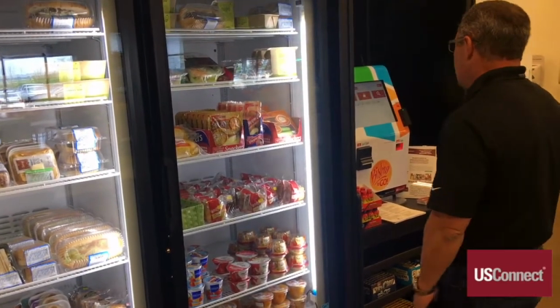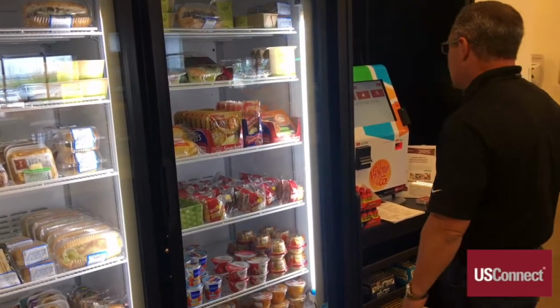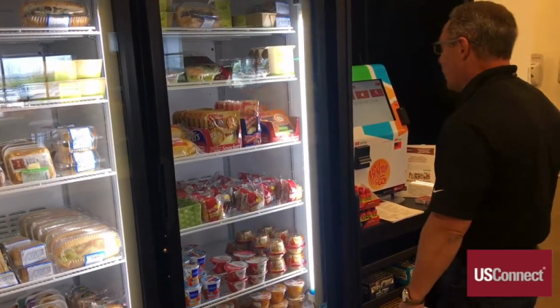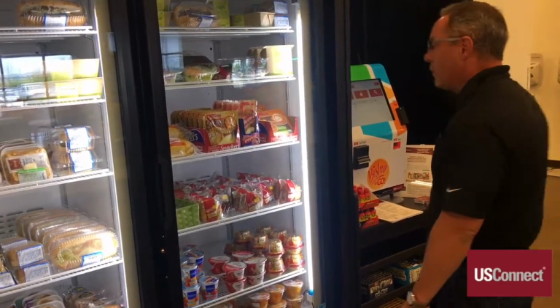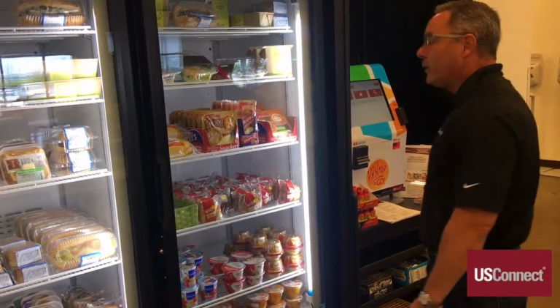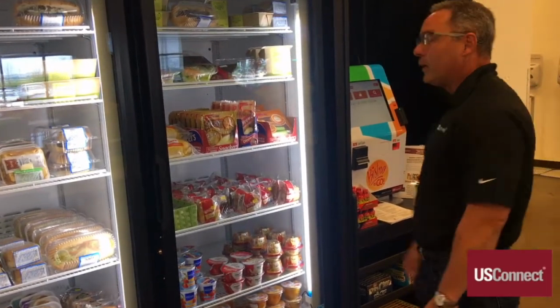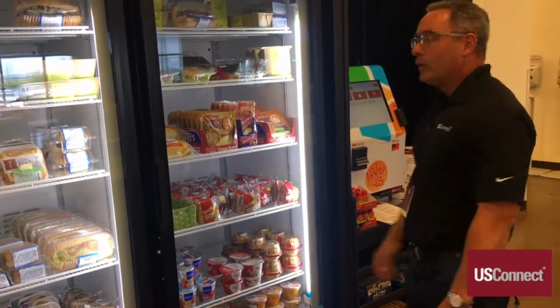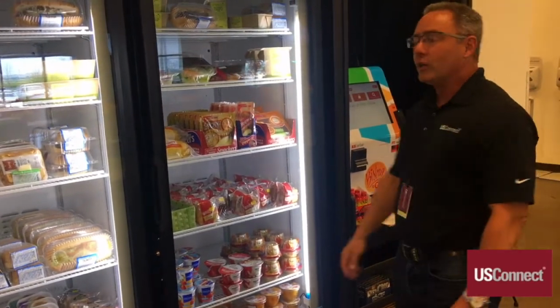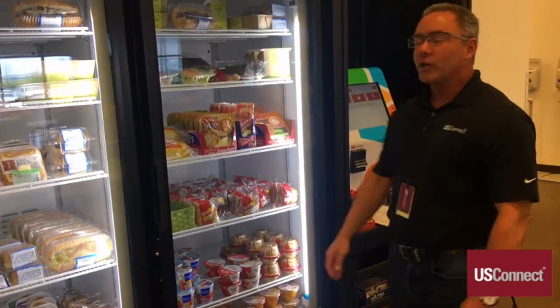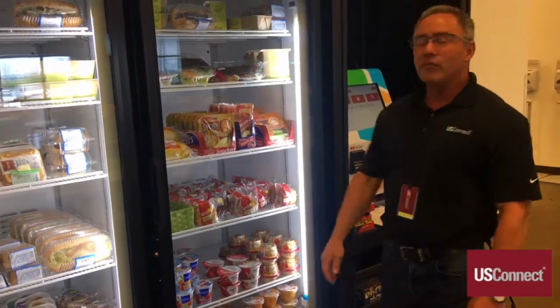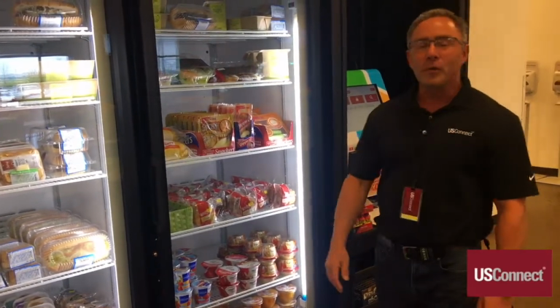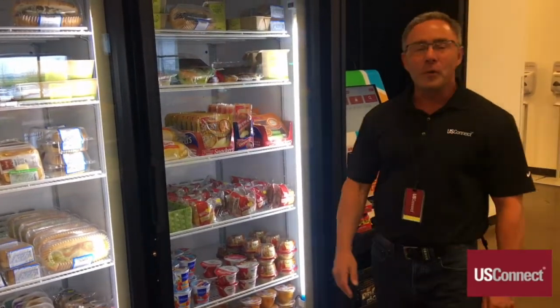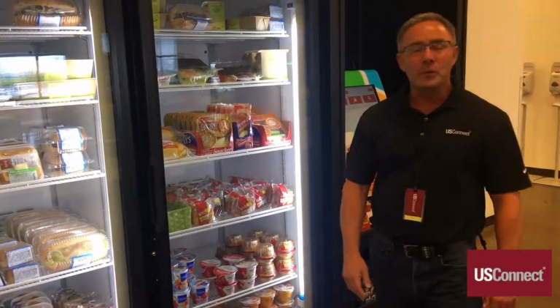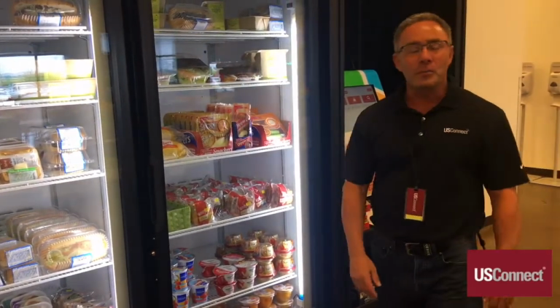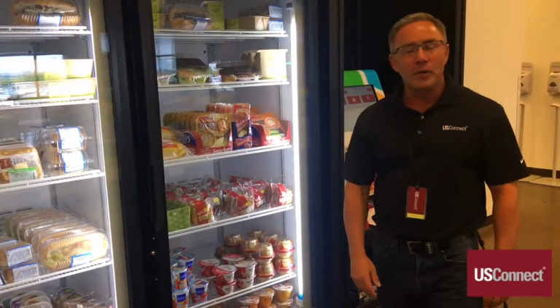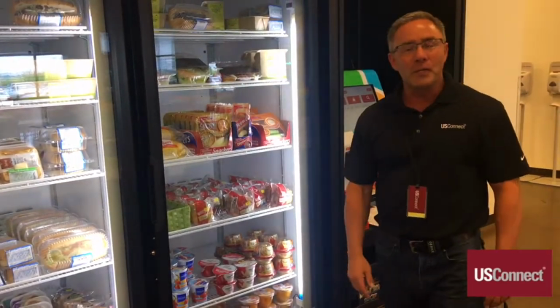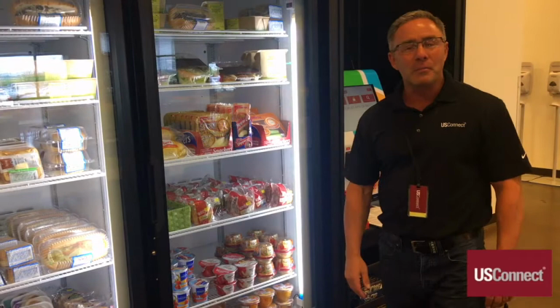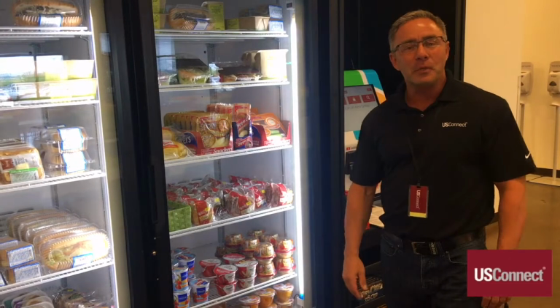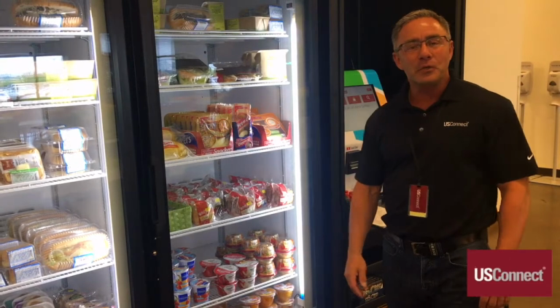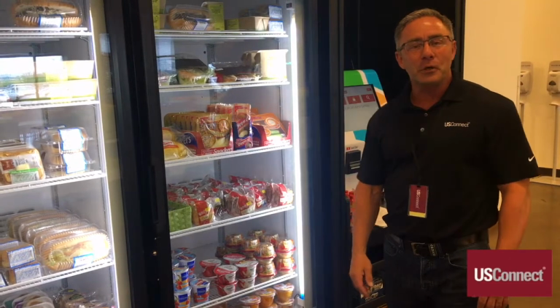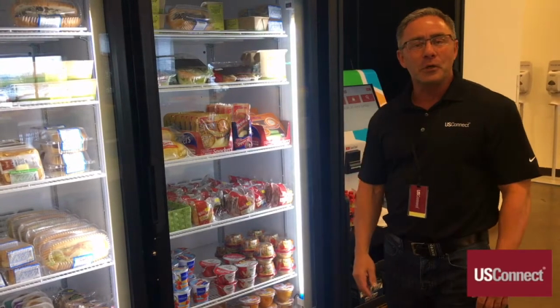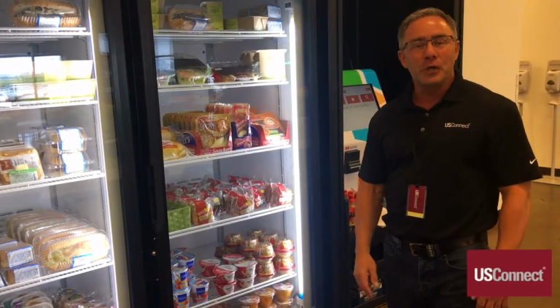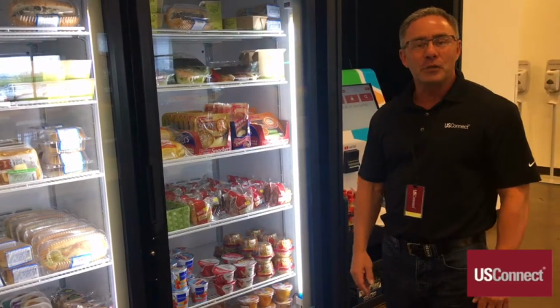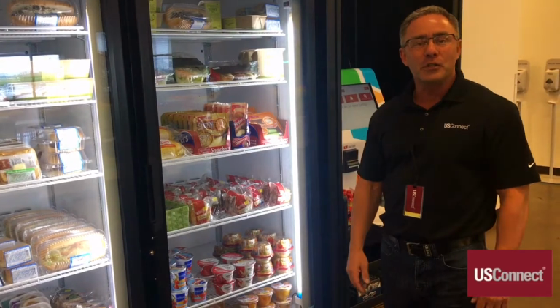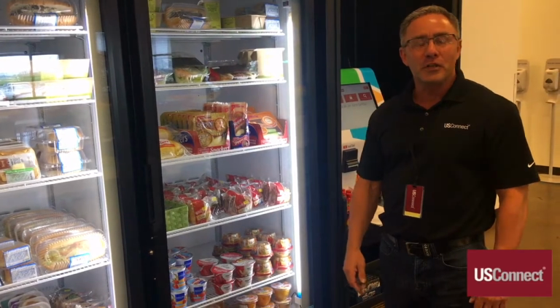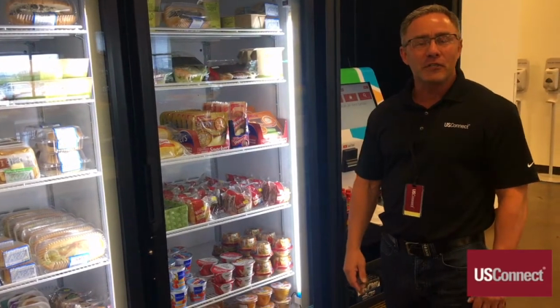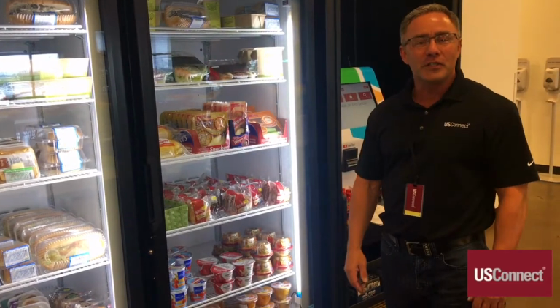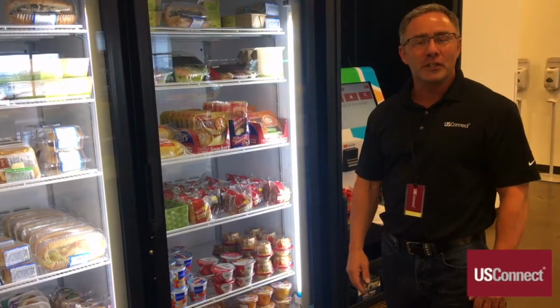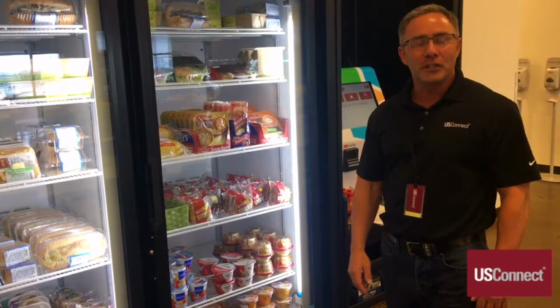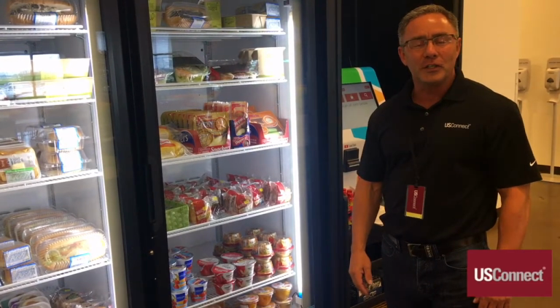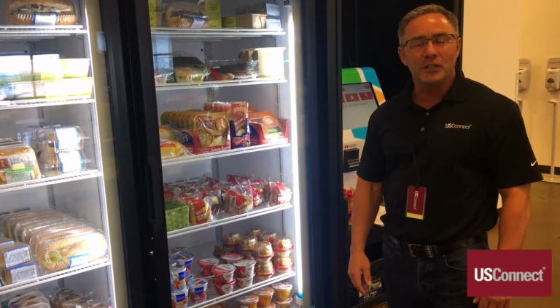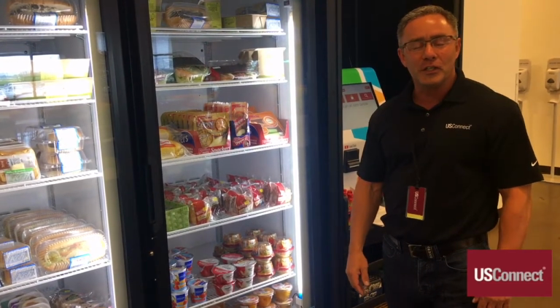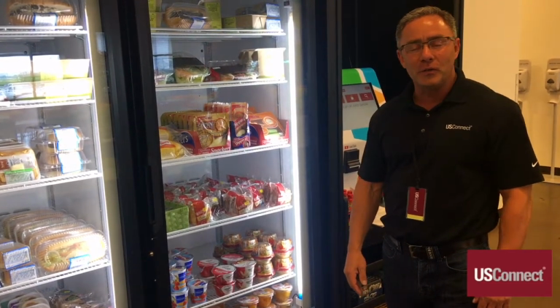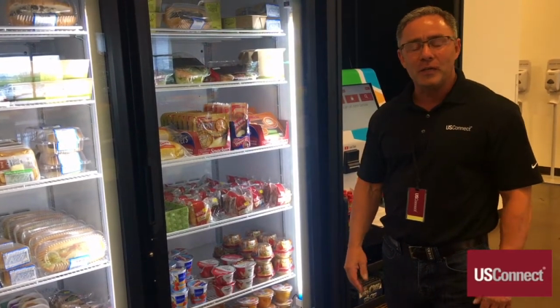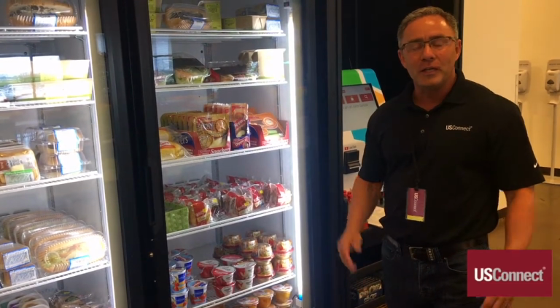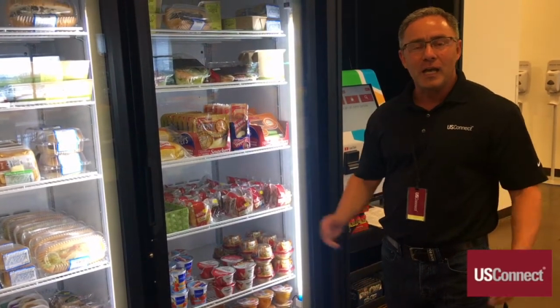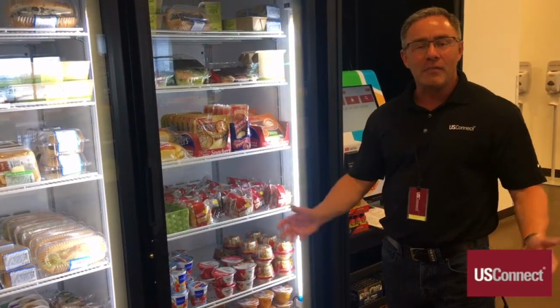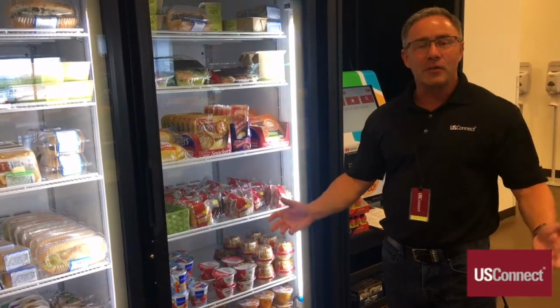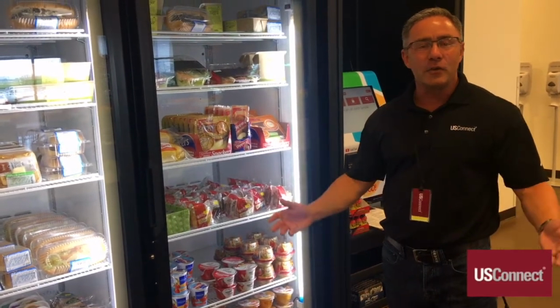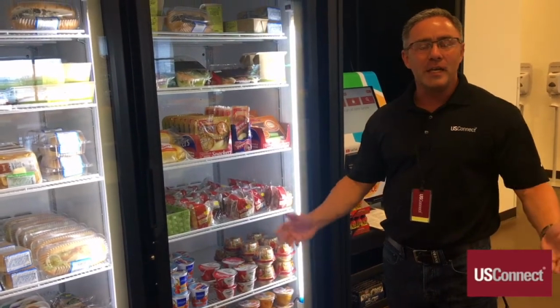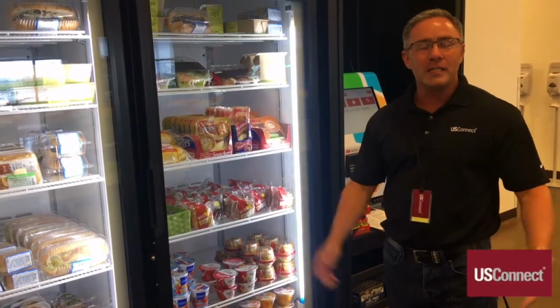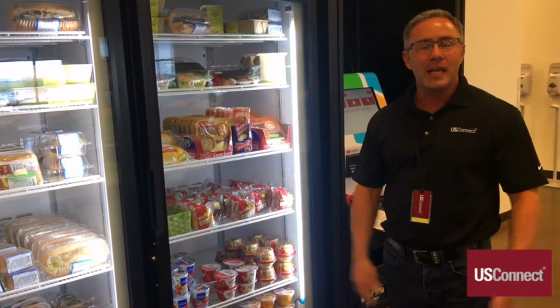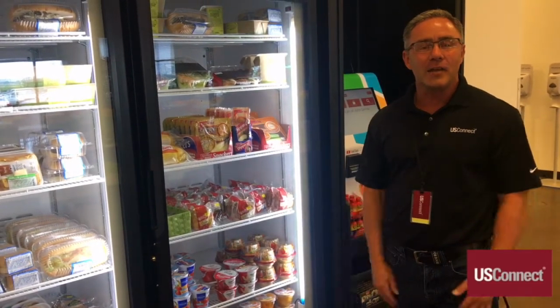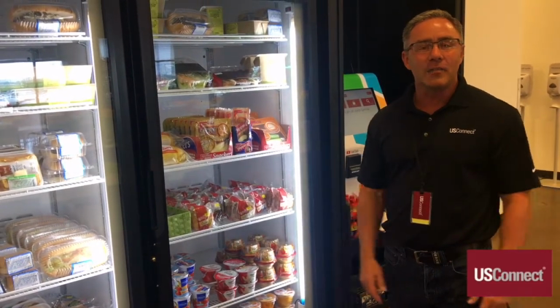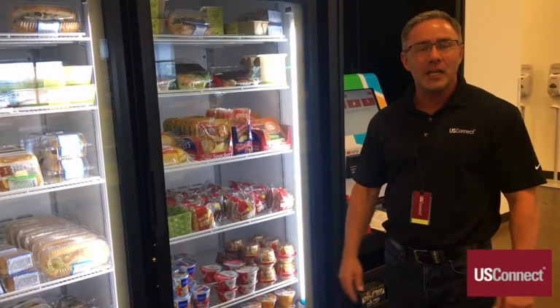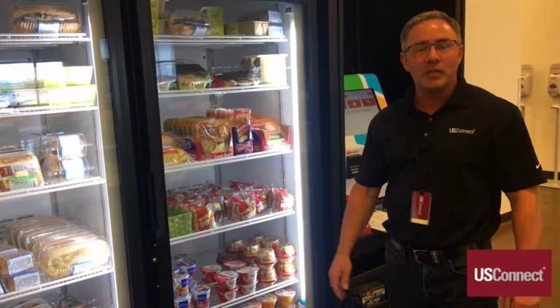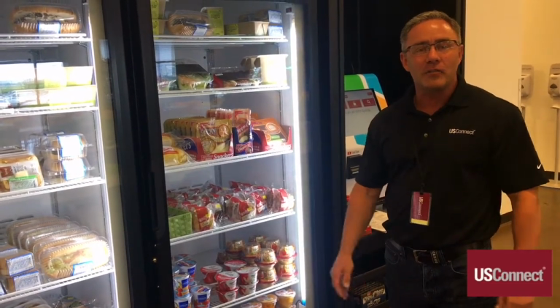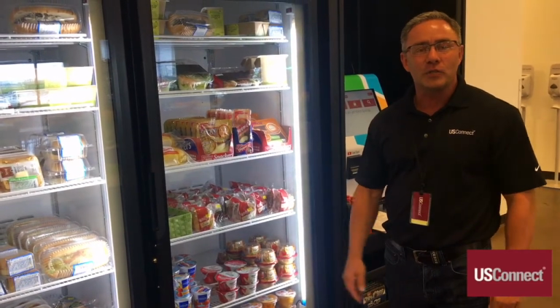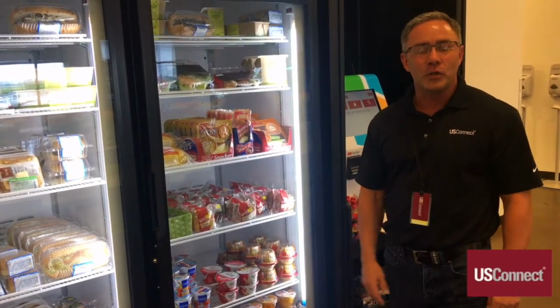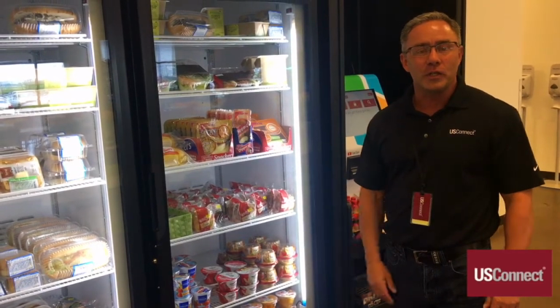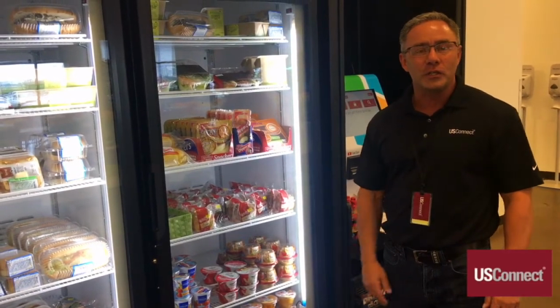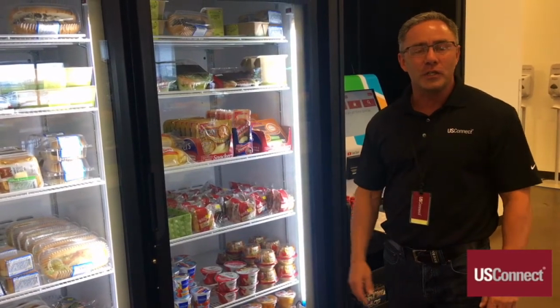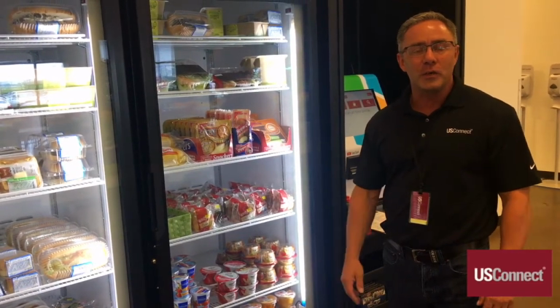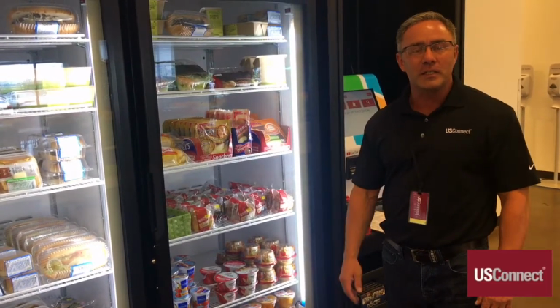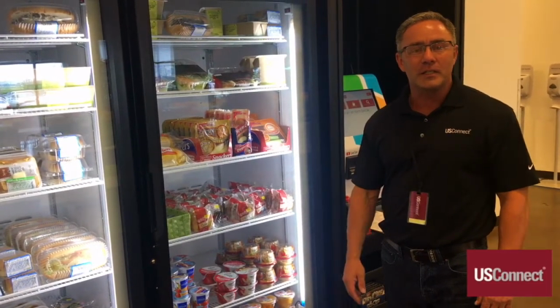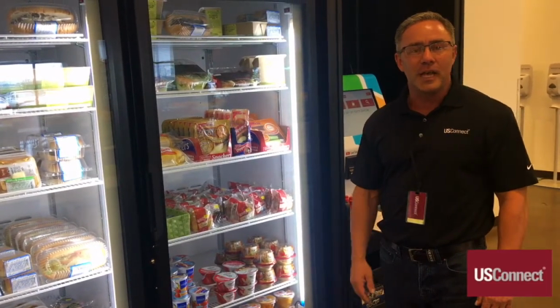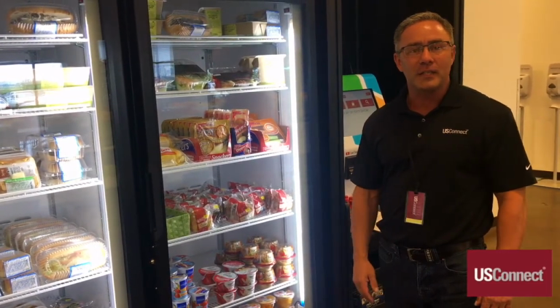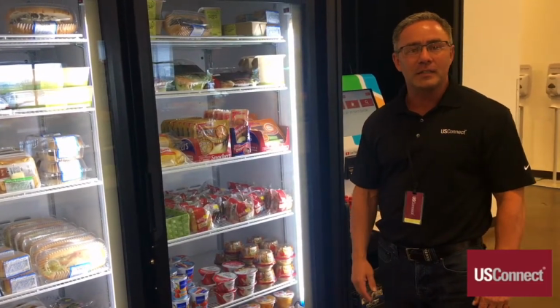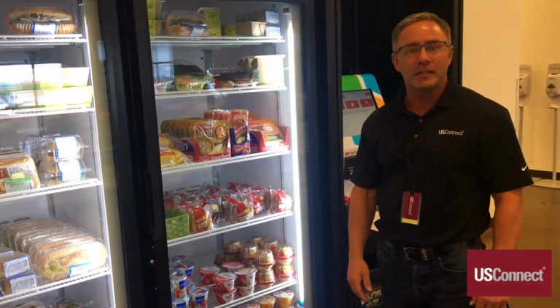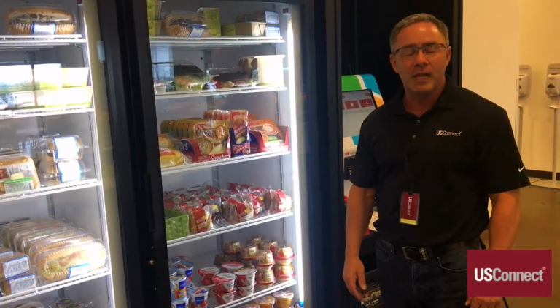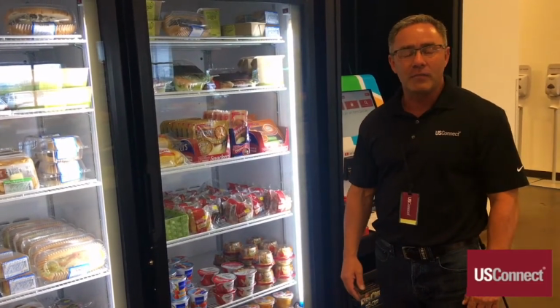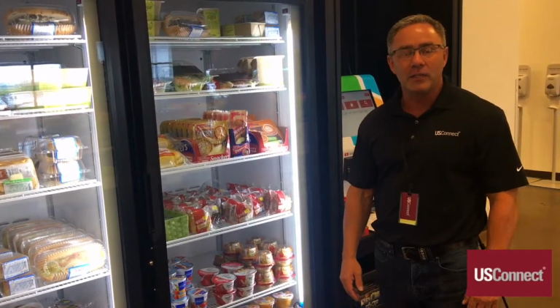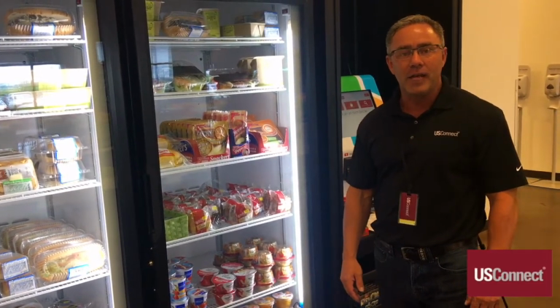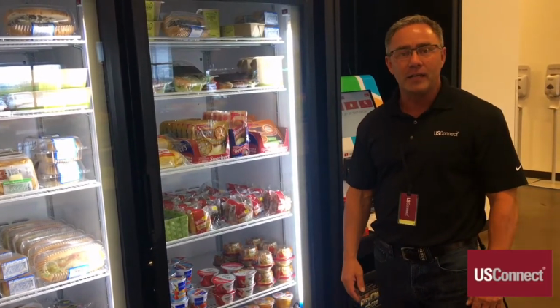Looking forward to bringing the Bistro to Go to your facility soon. Have a great day and thank you for joining us at US Connect.